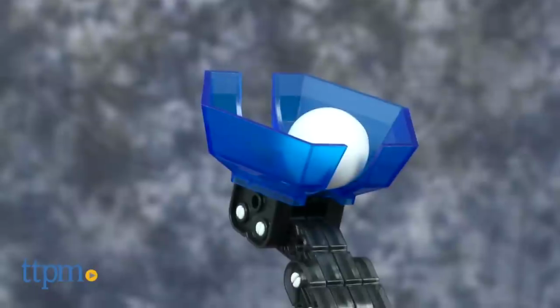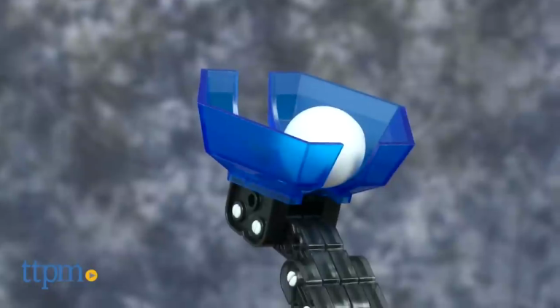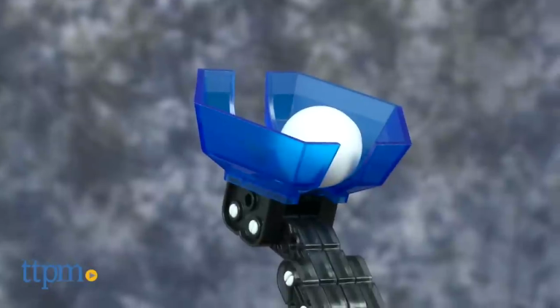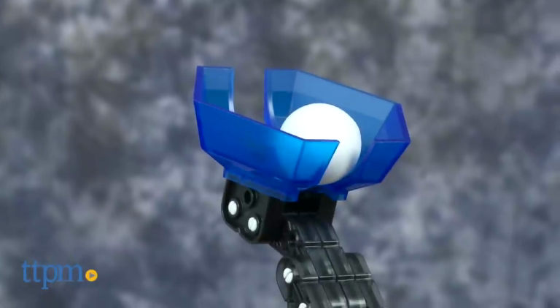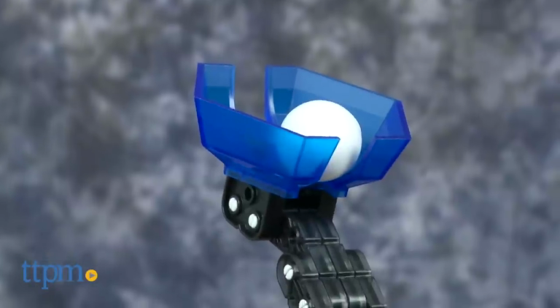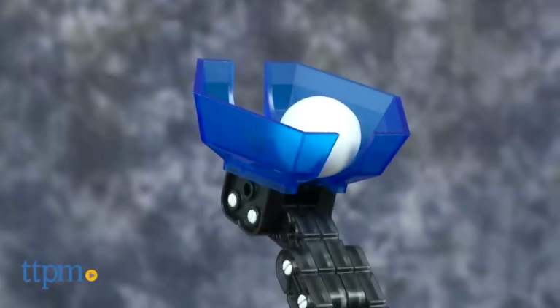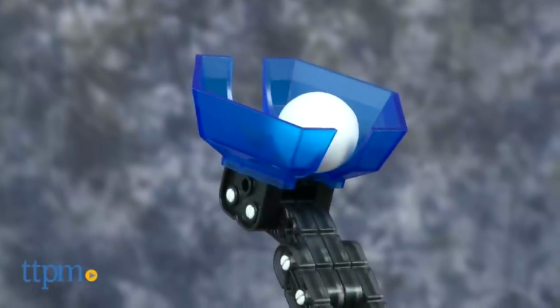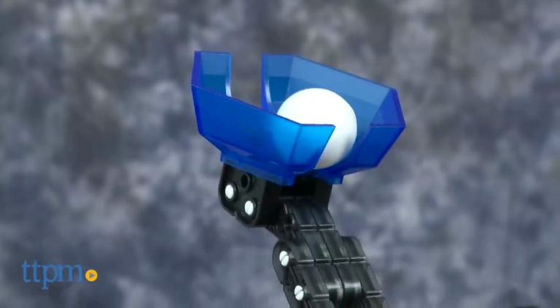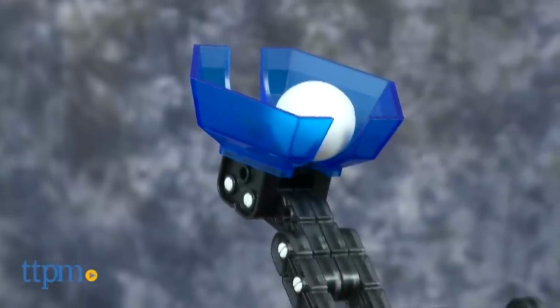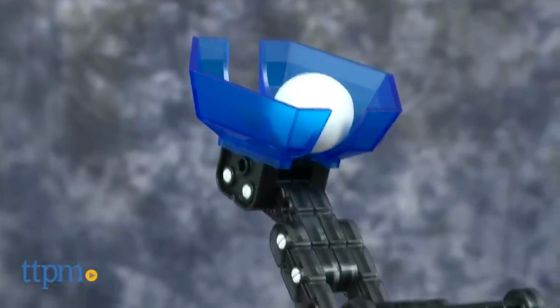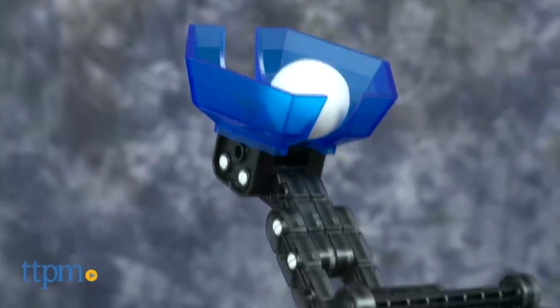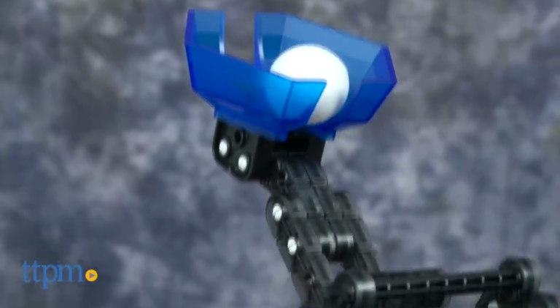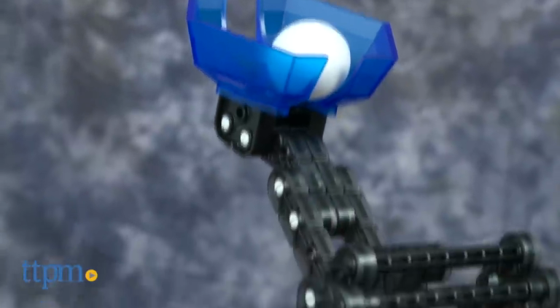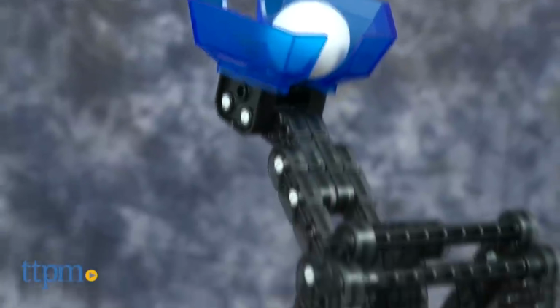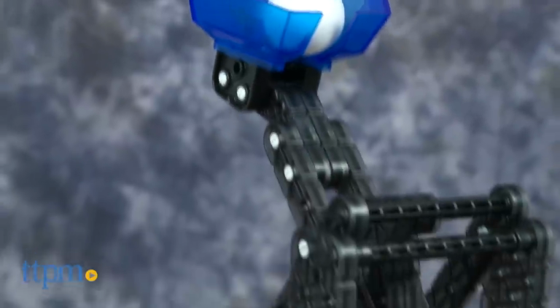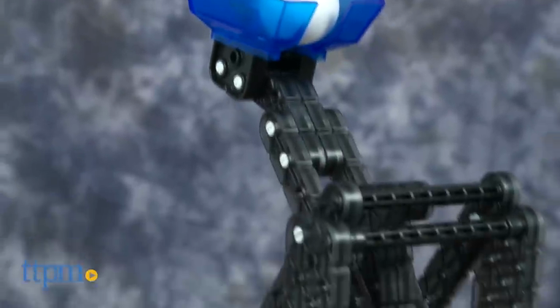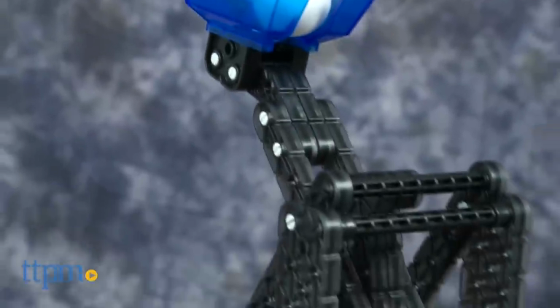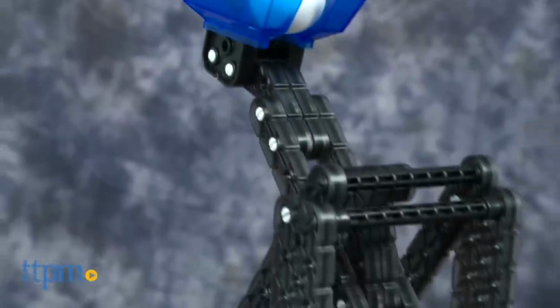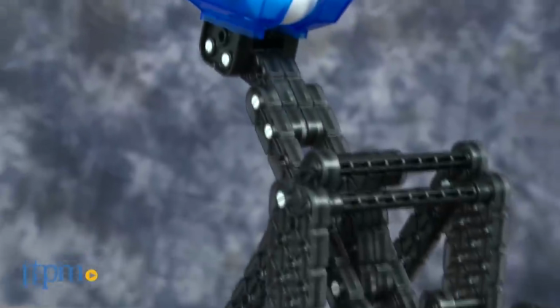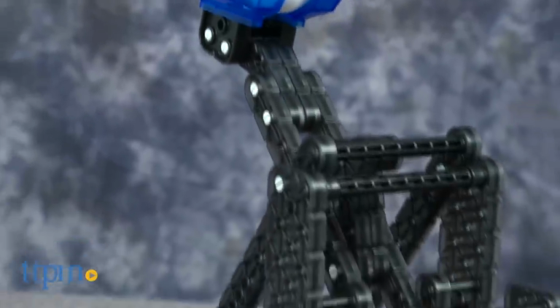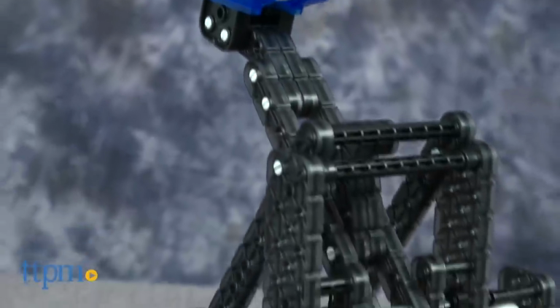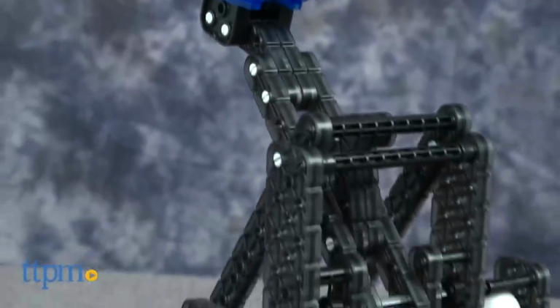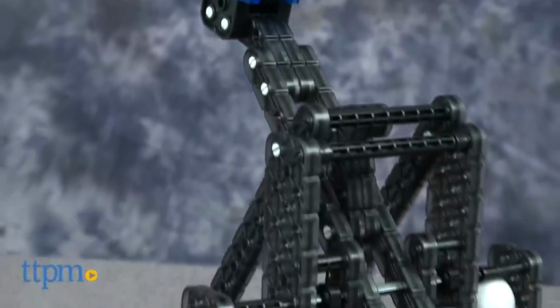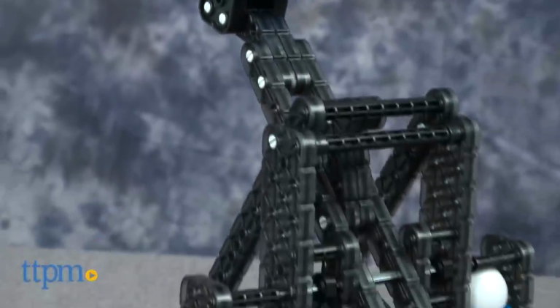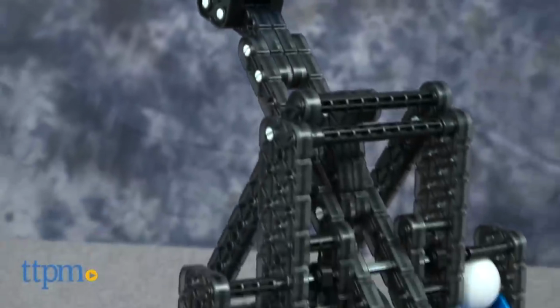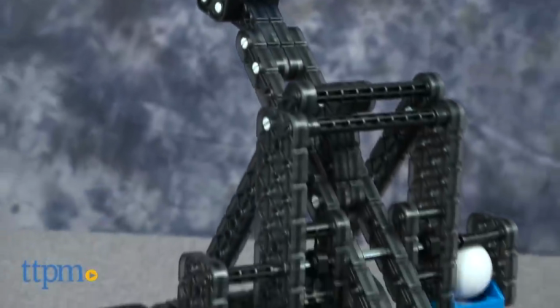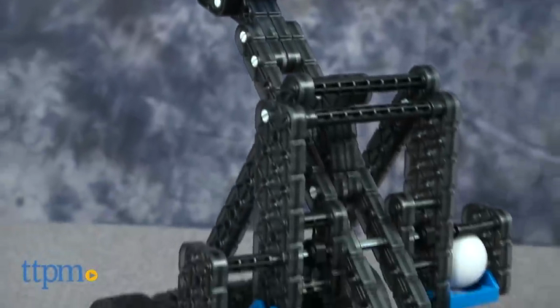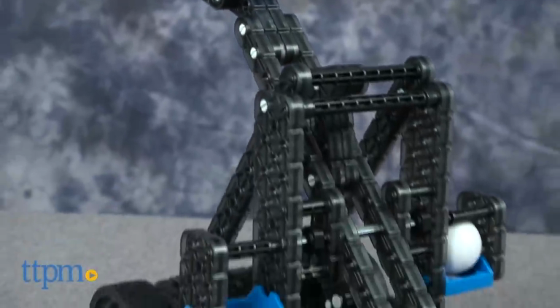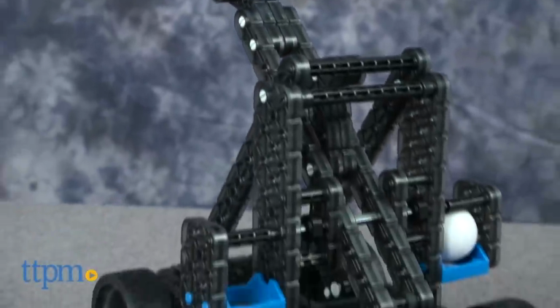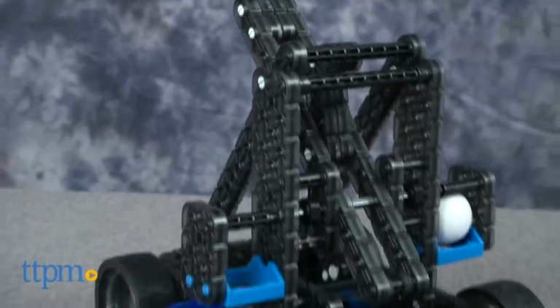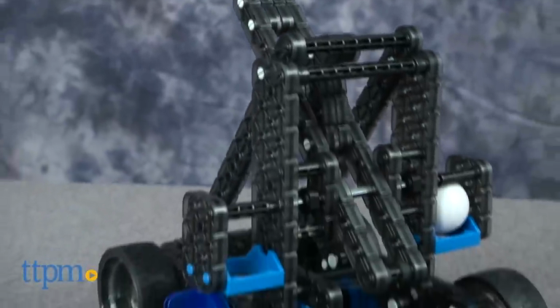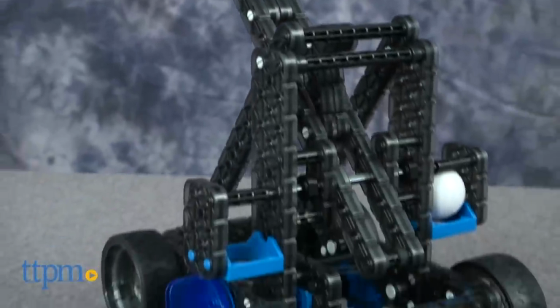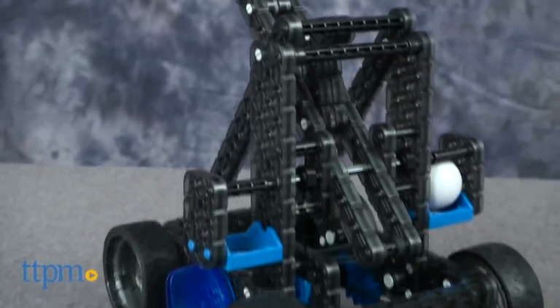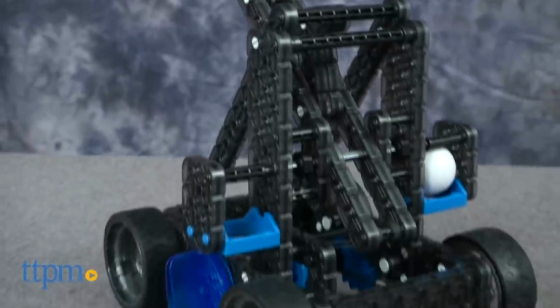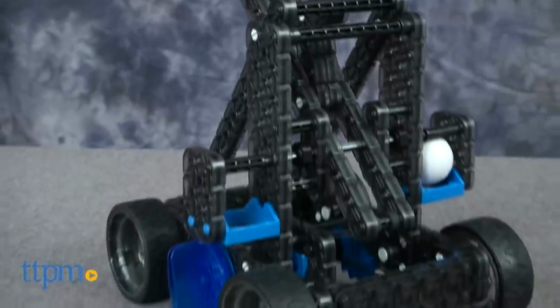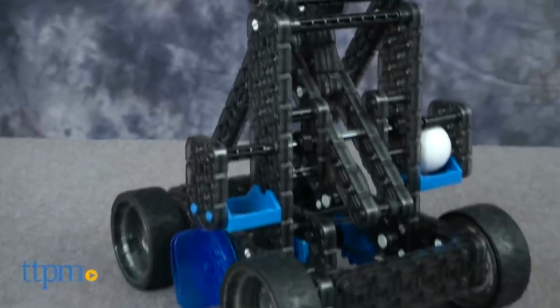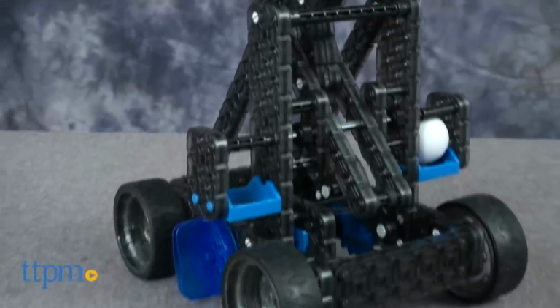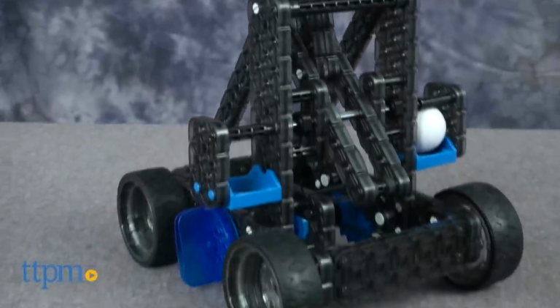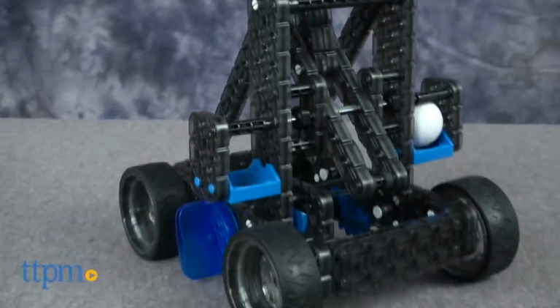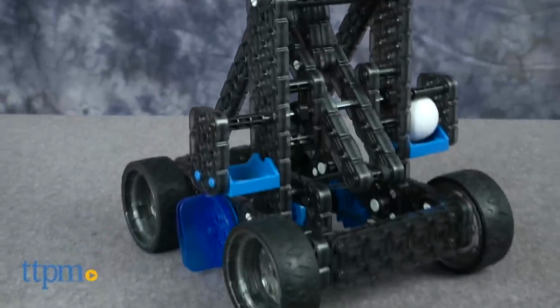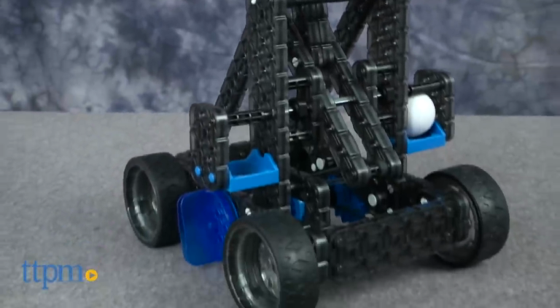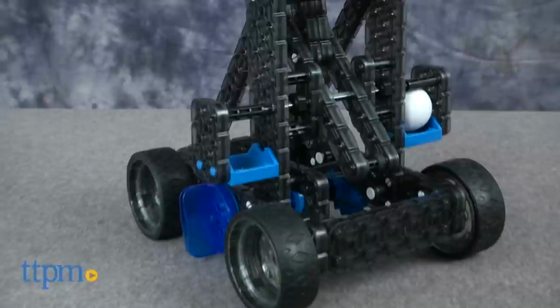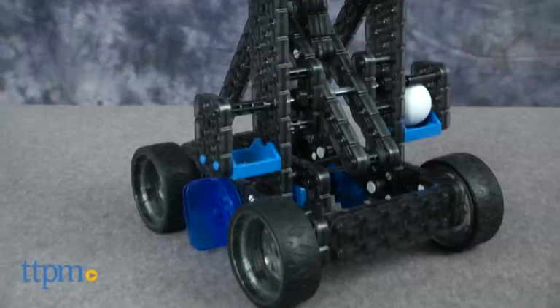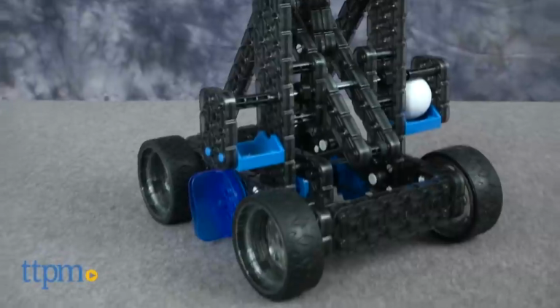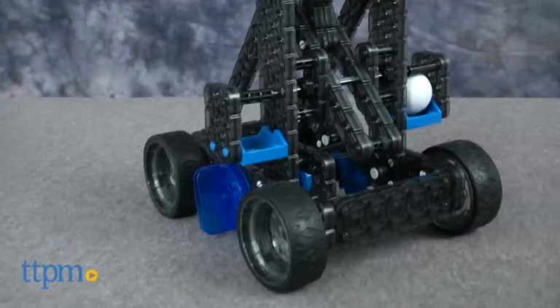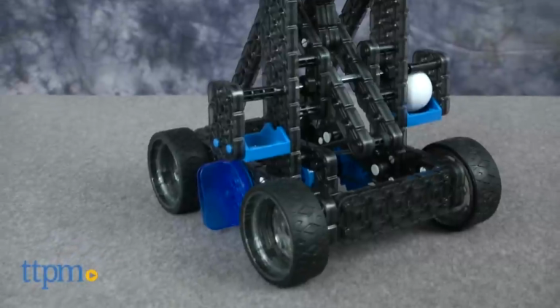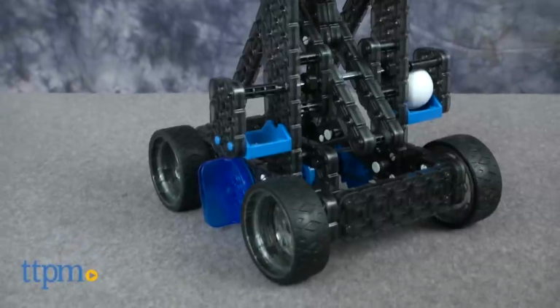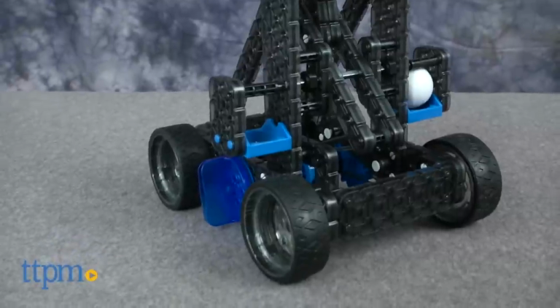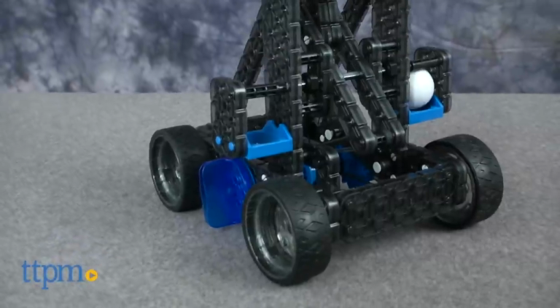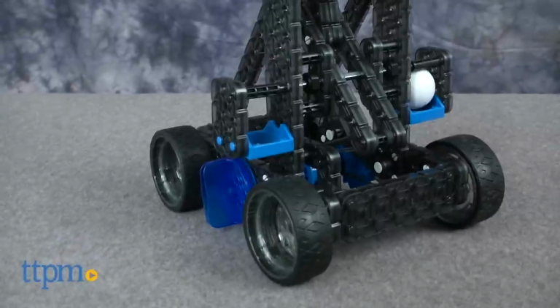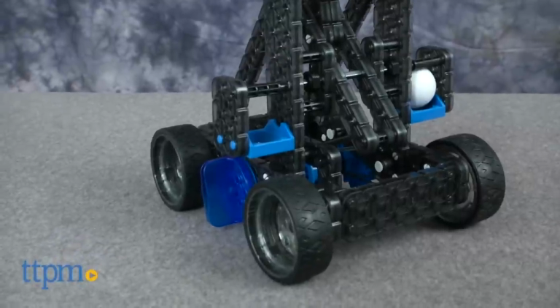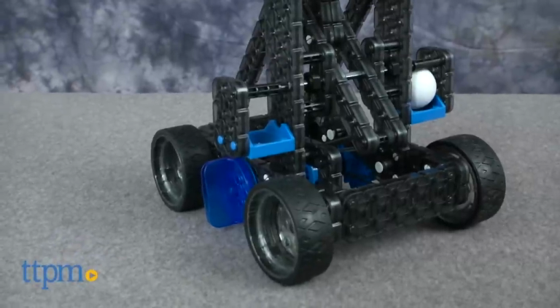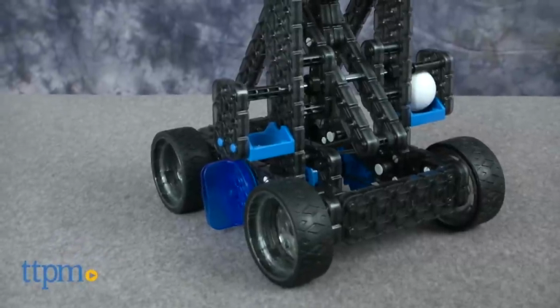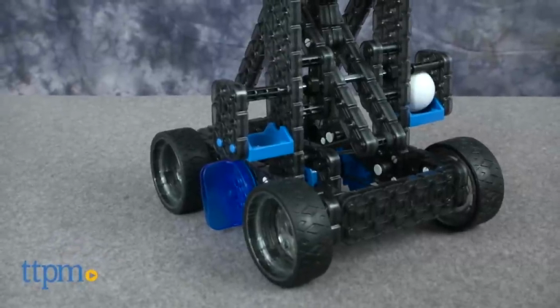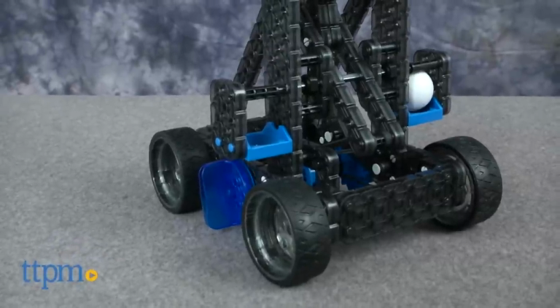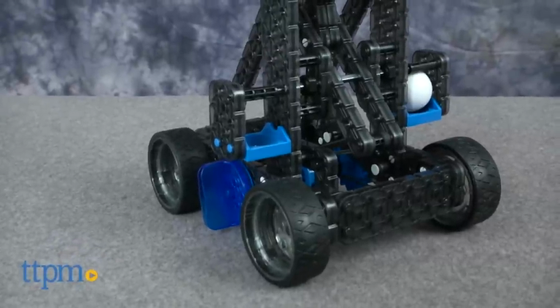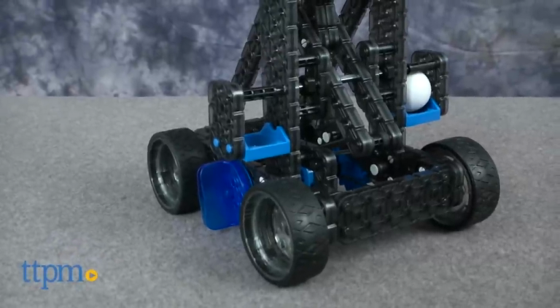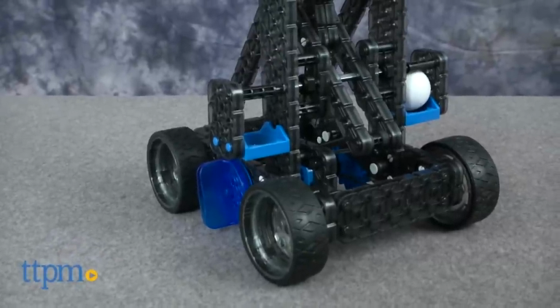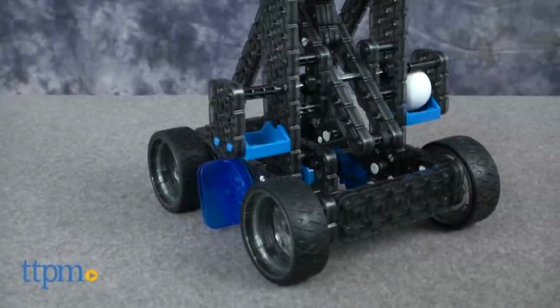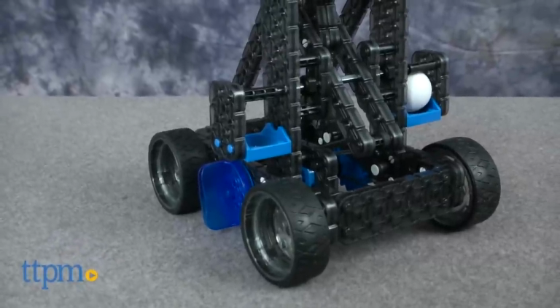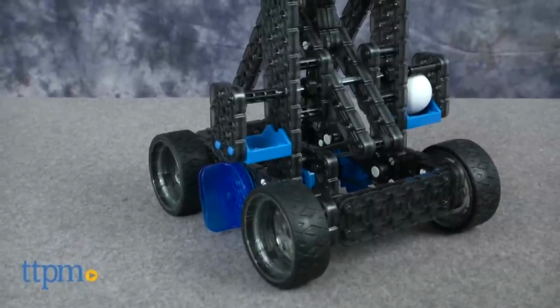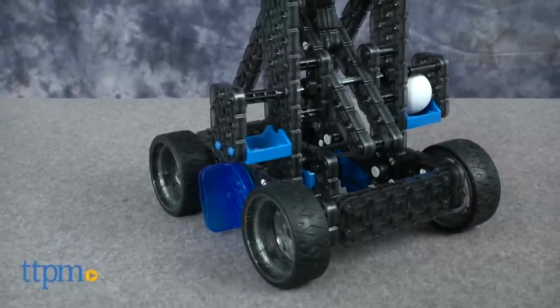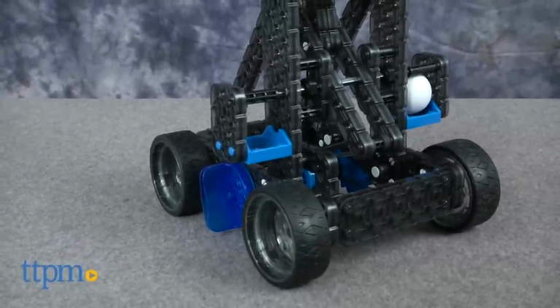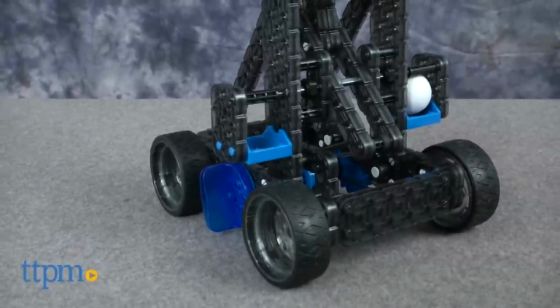This launches plastic balls up to 10 feet. It comes with more than 100 Easy Connect snap pieces and two balls.